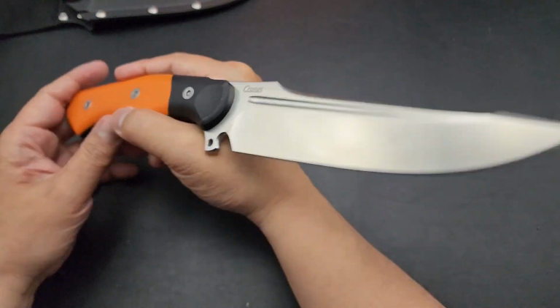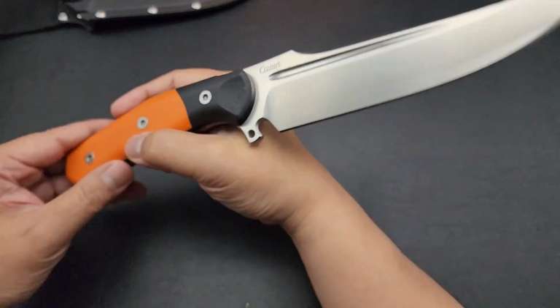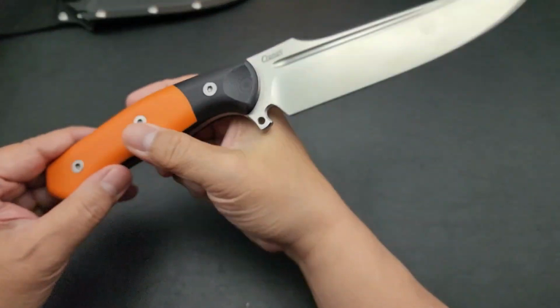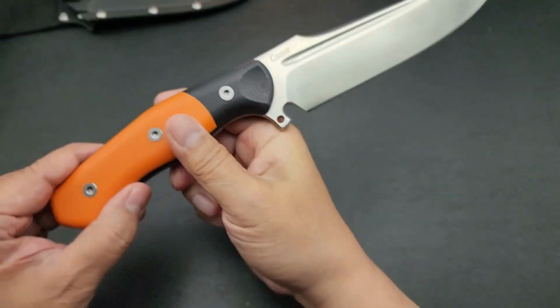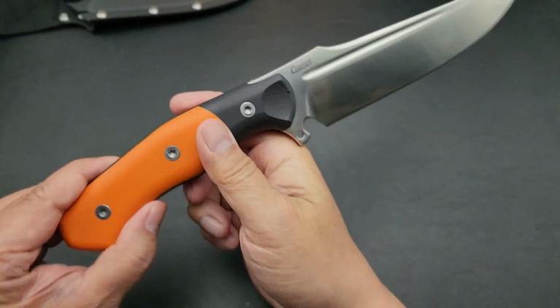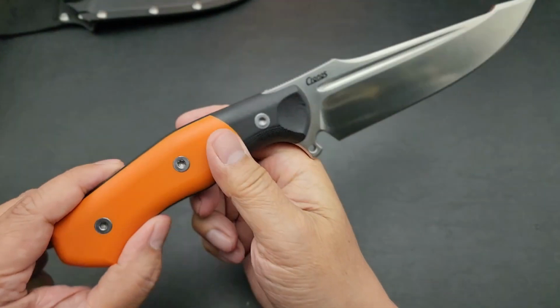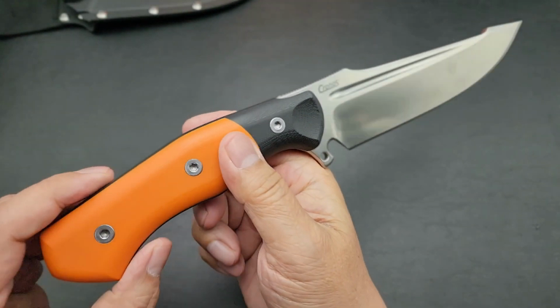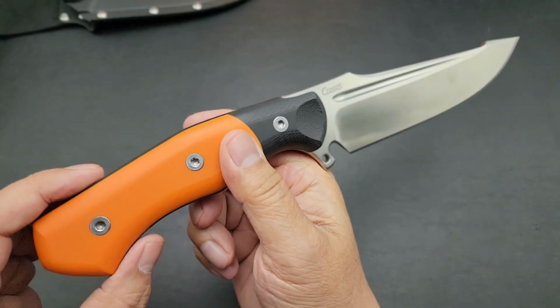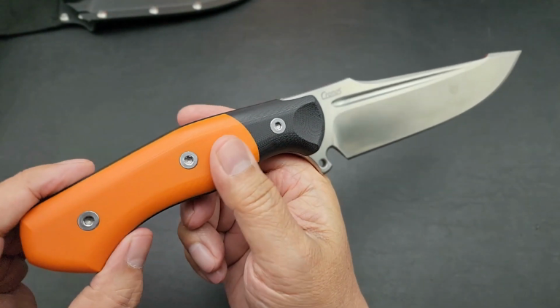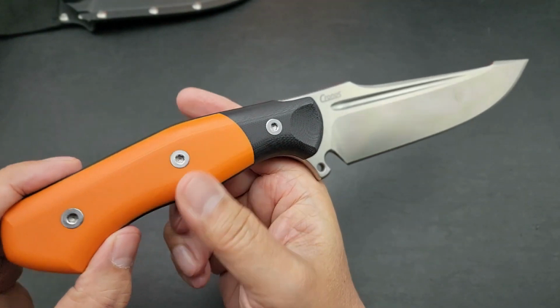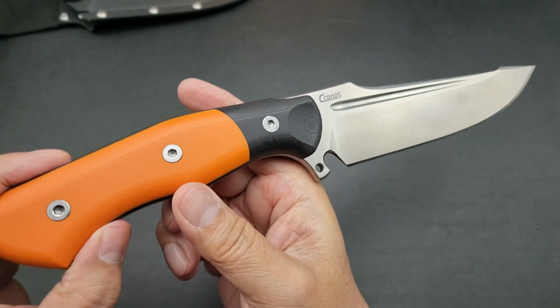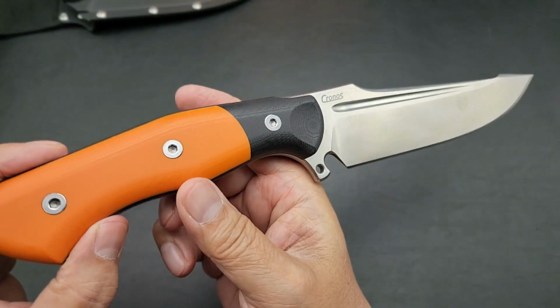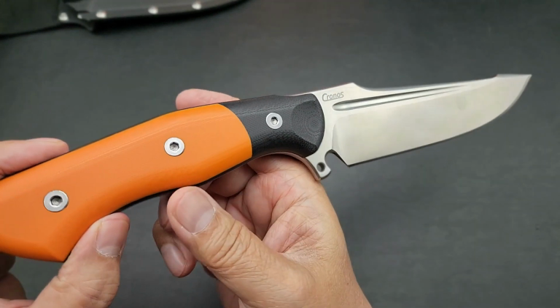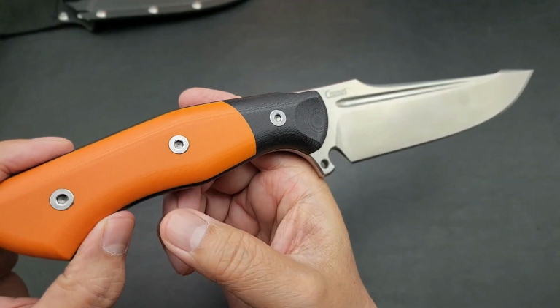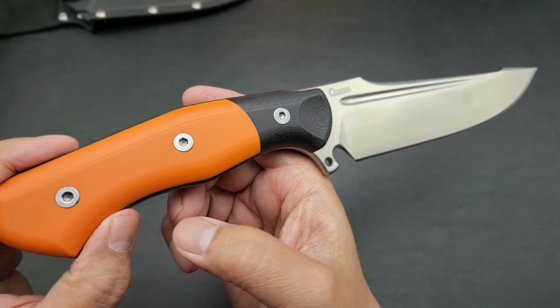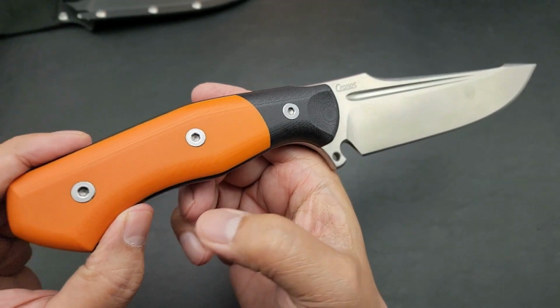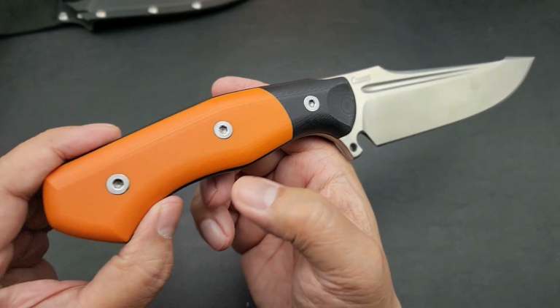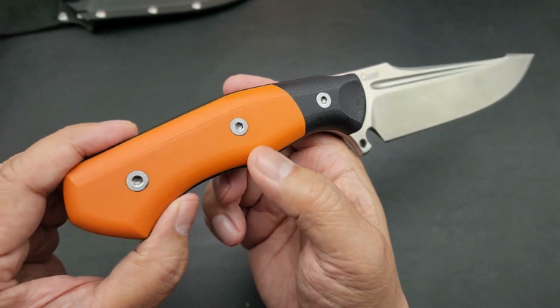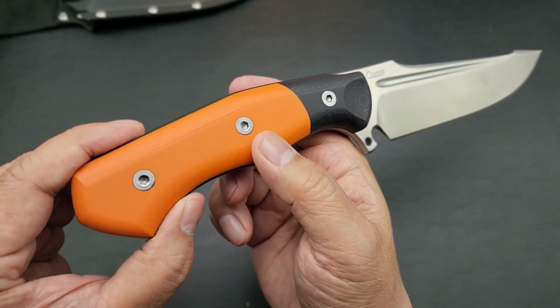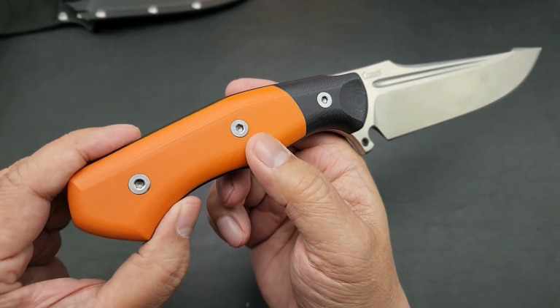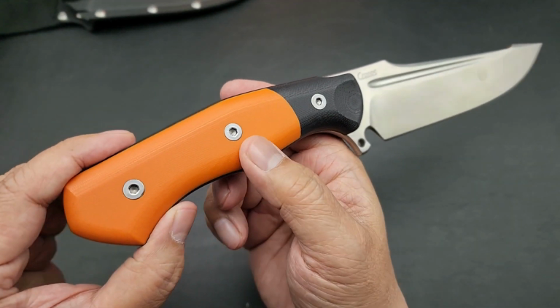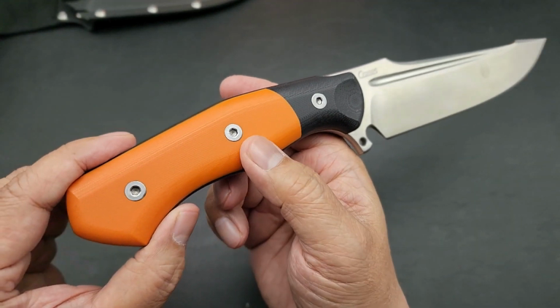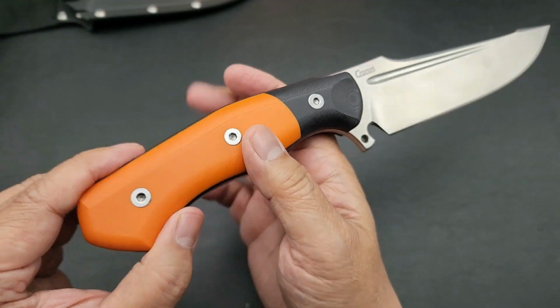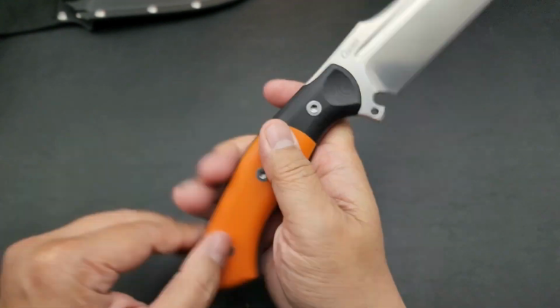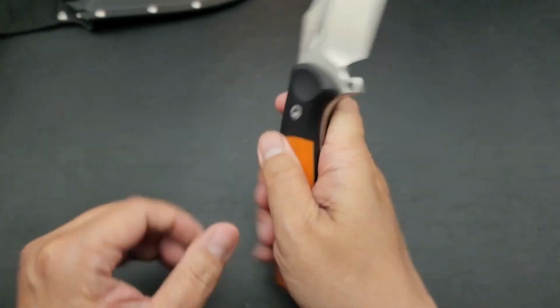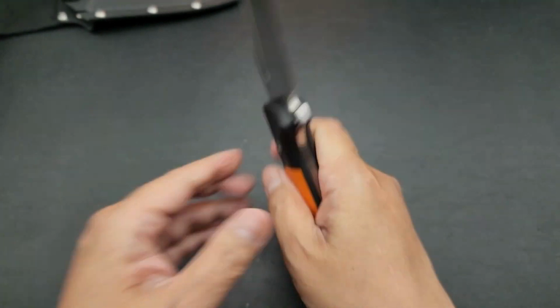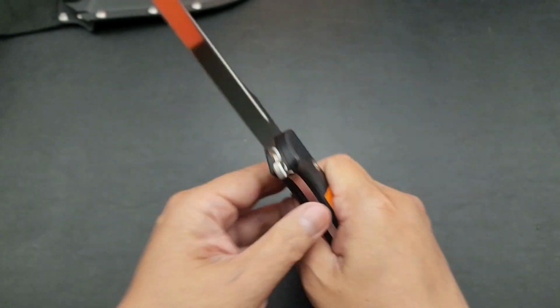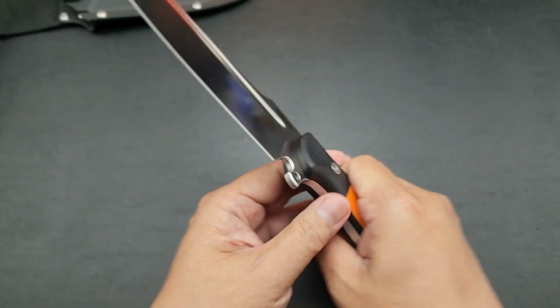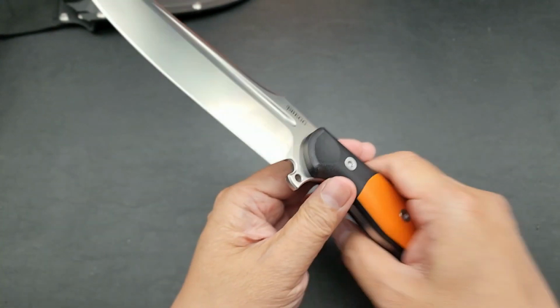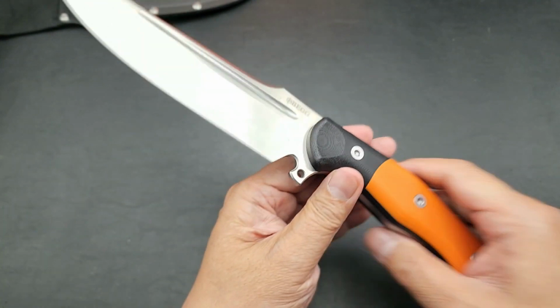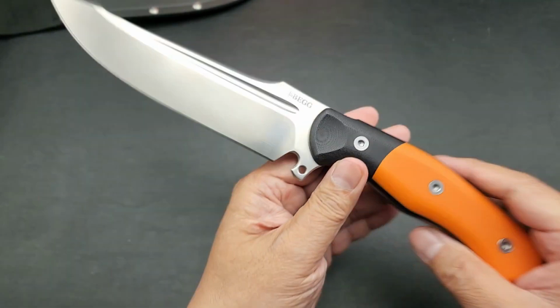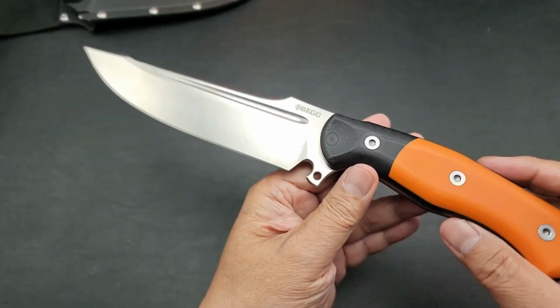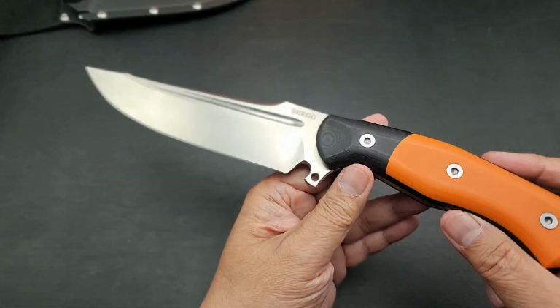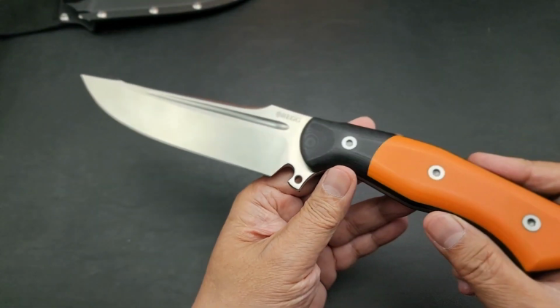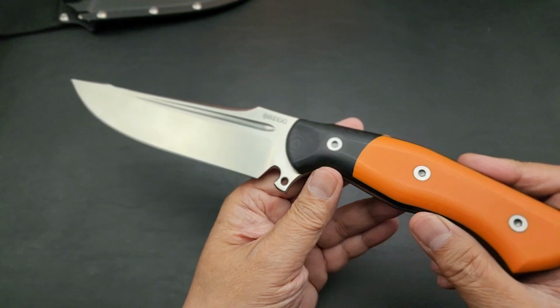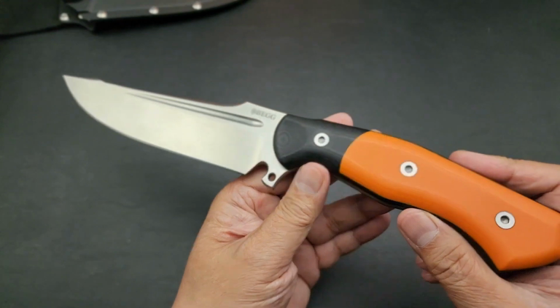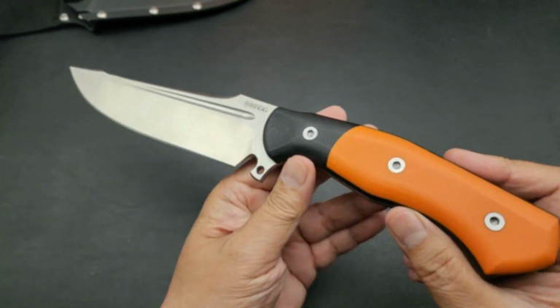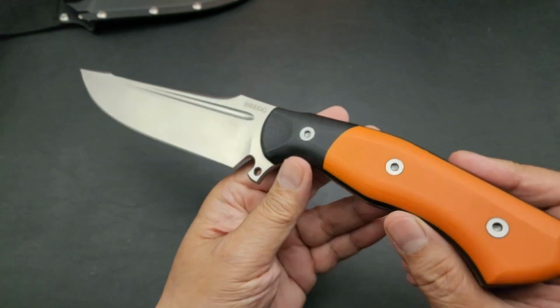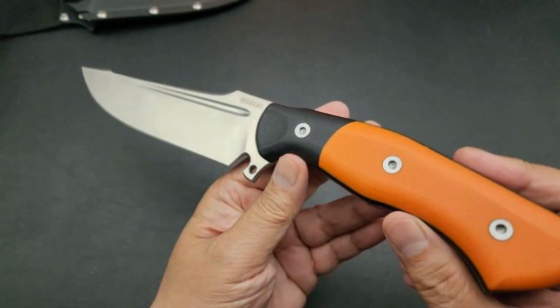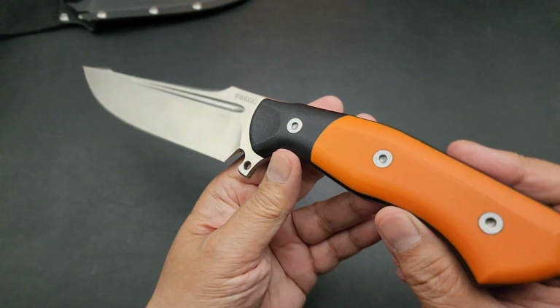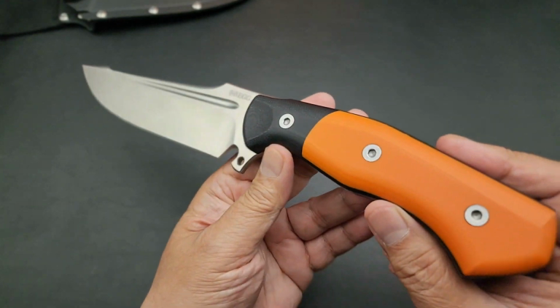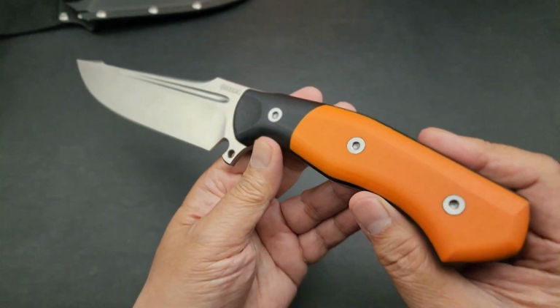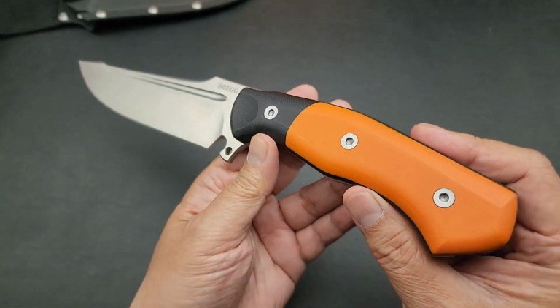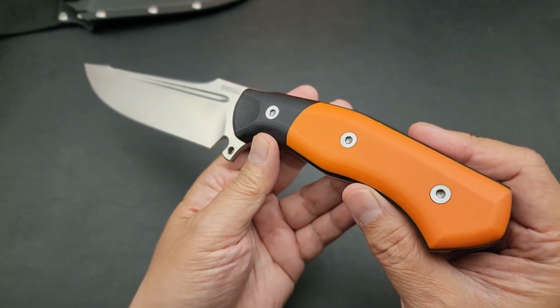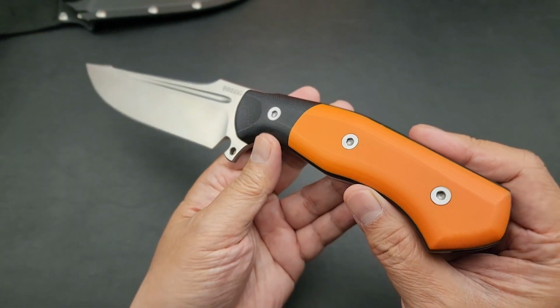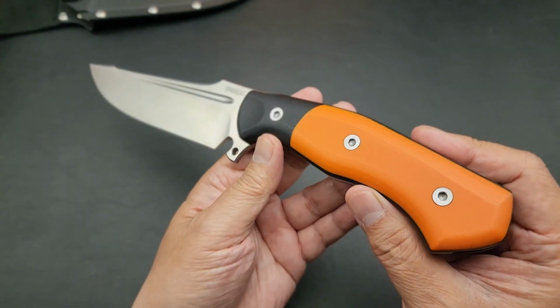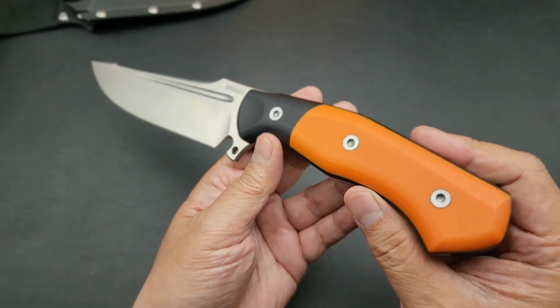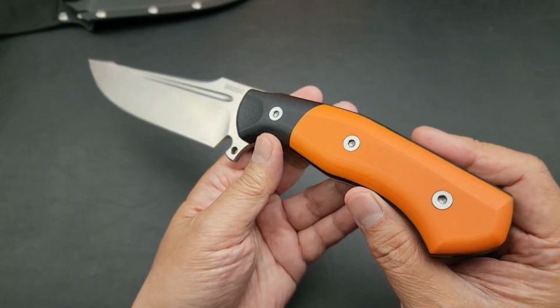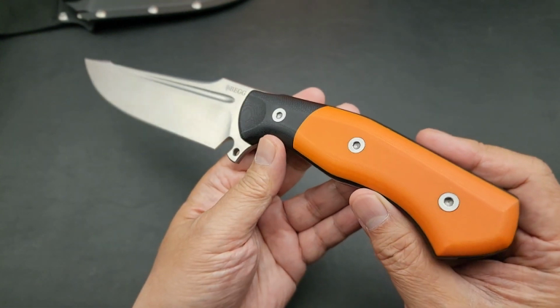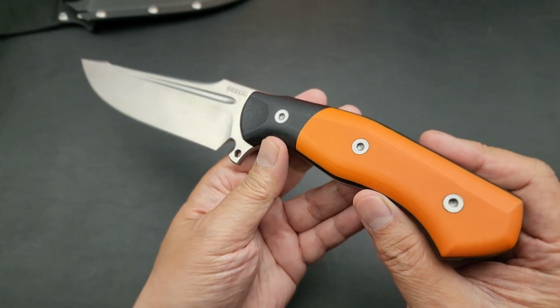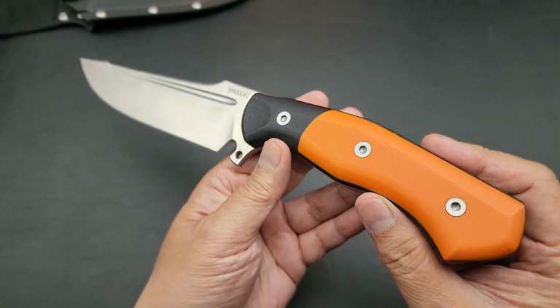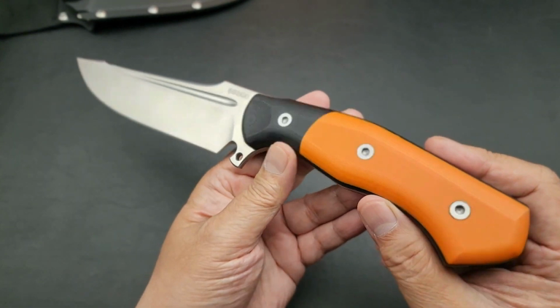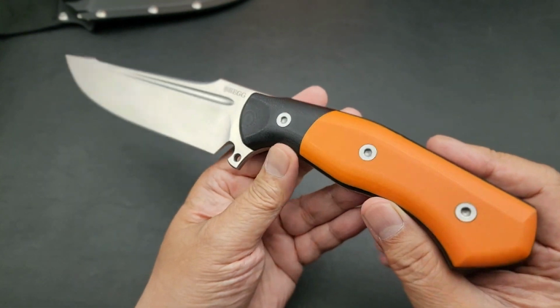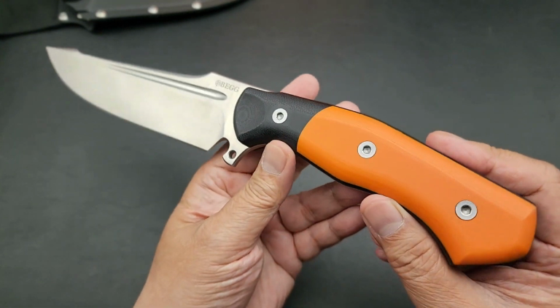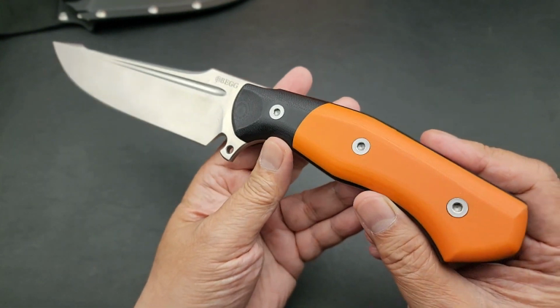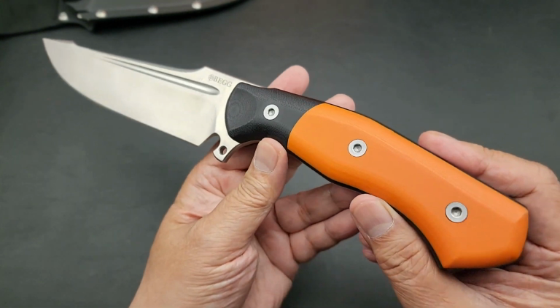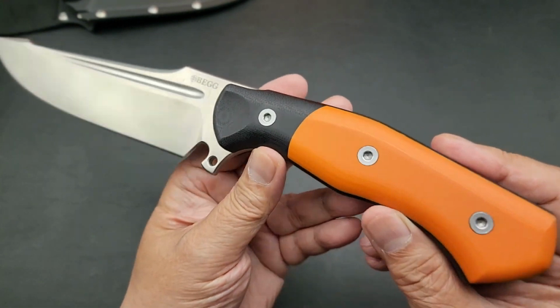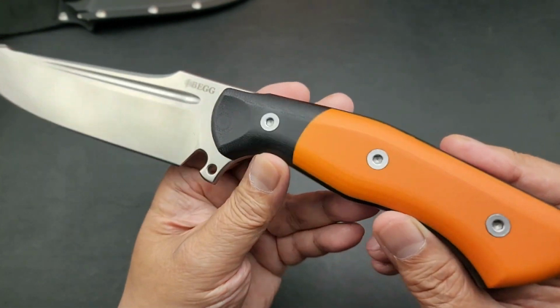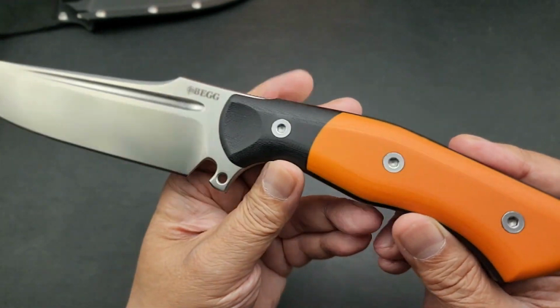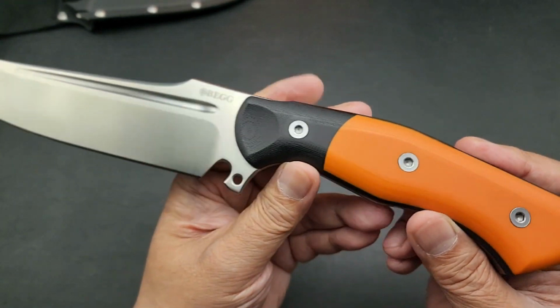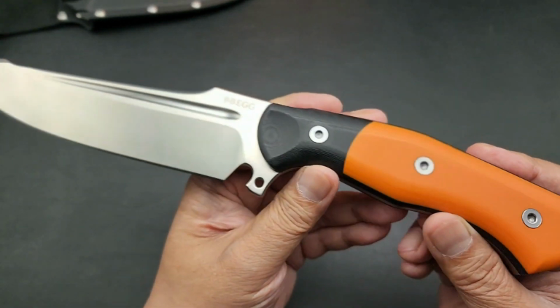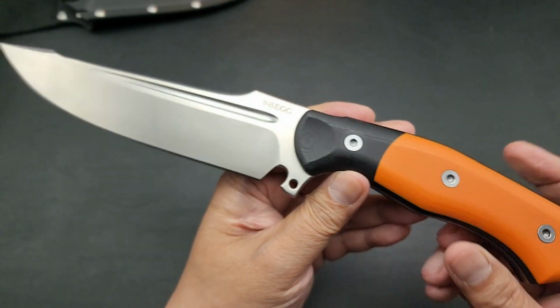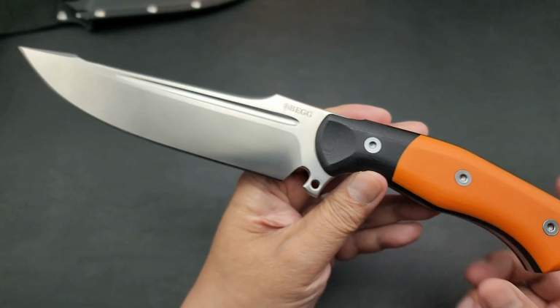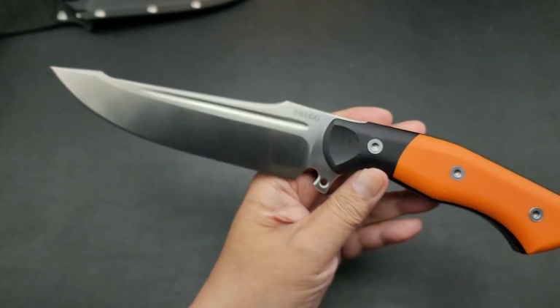Again, this is the Alligator by Begg Knives. All right guys — peace.